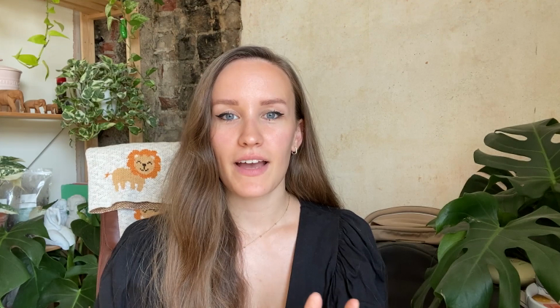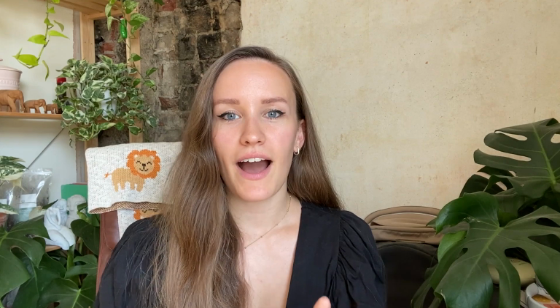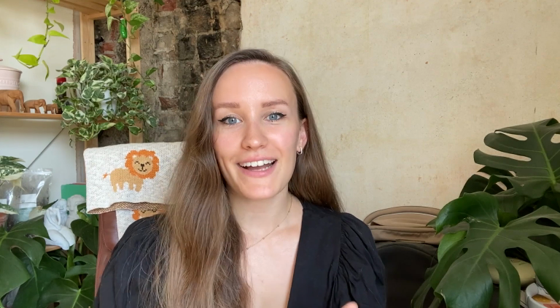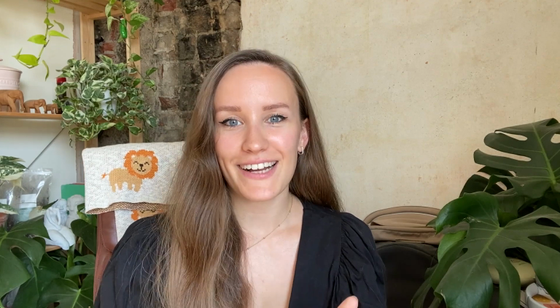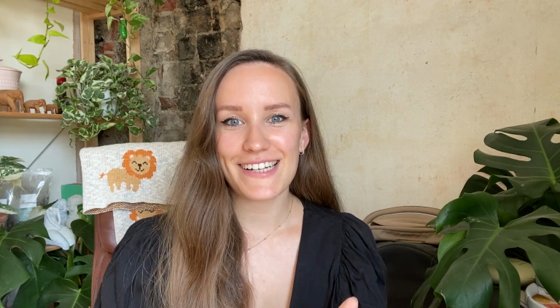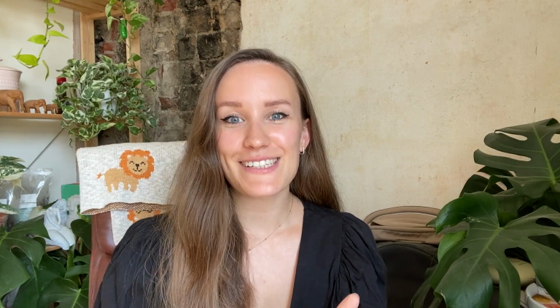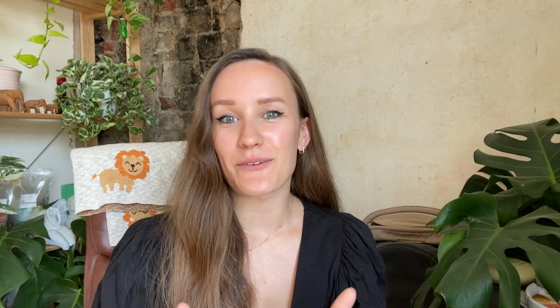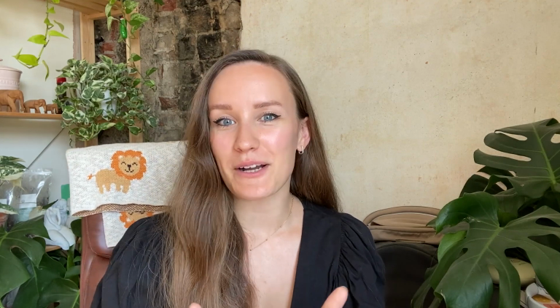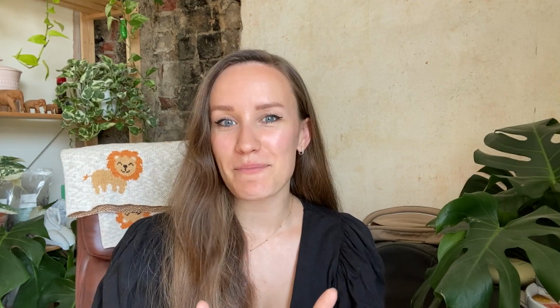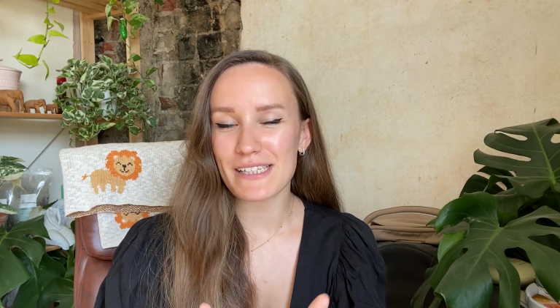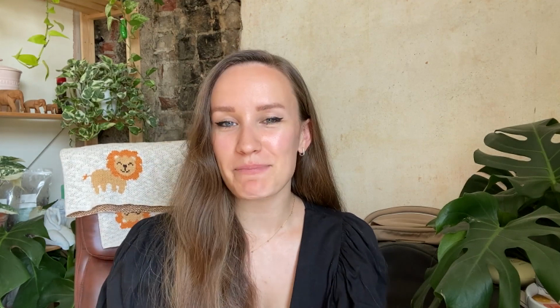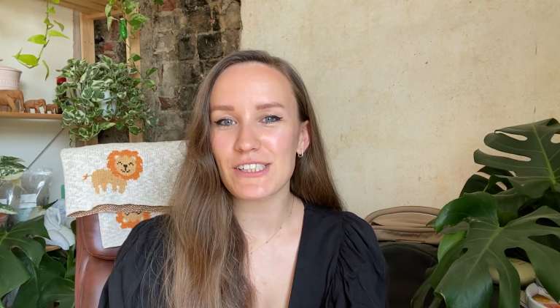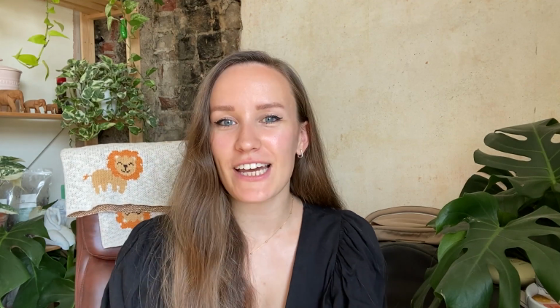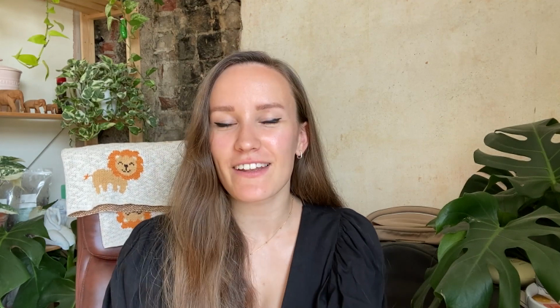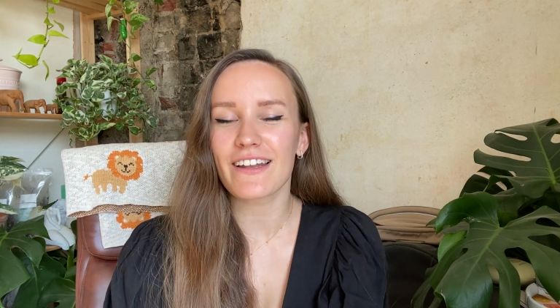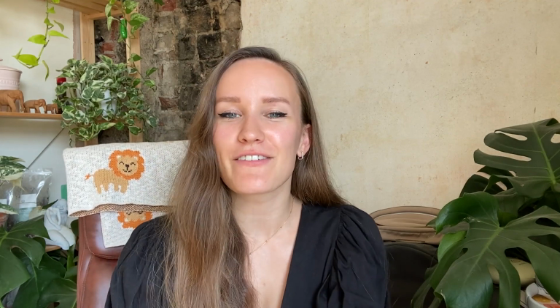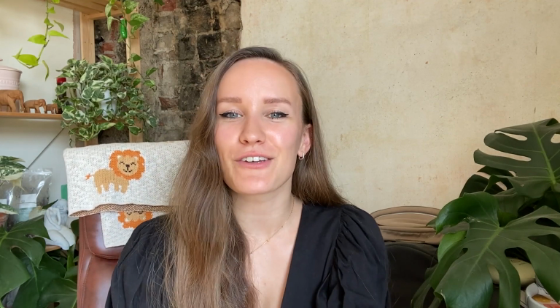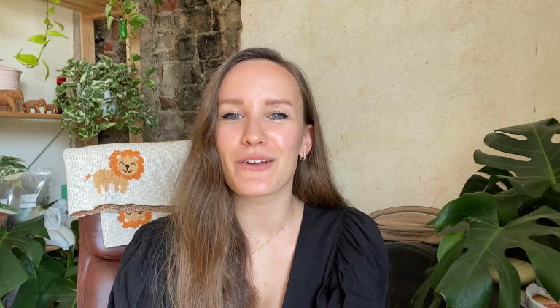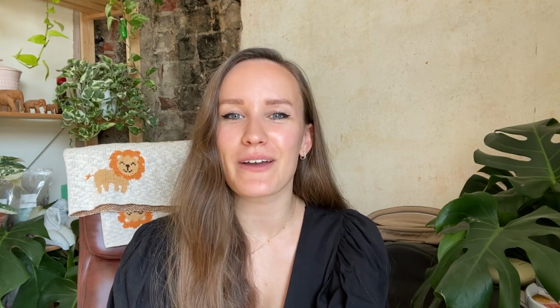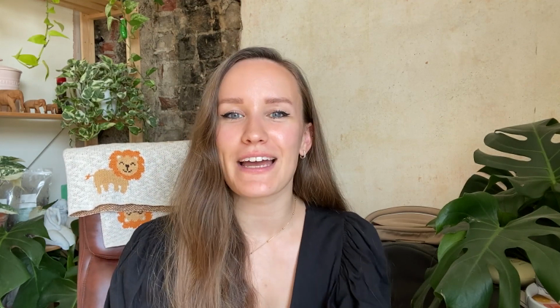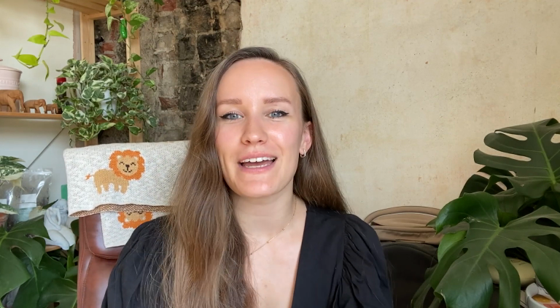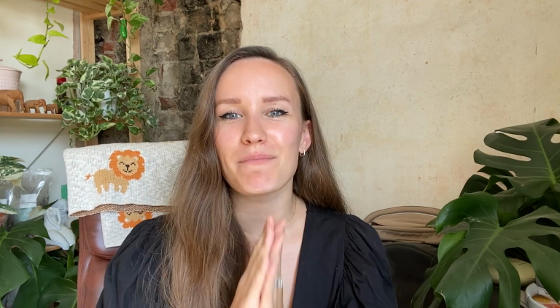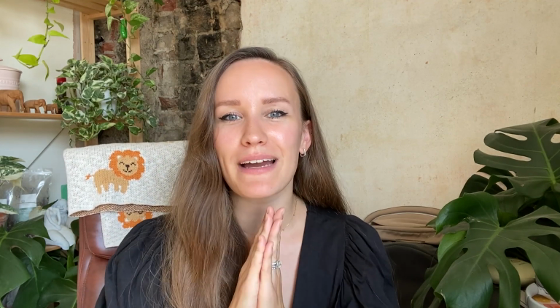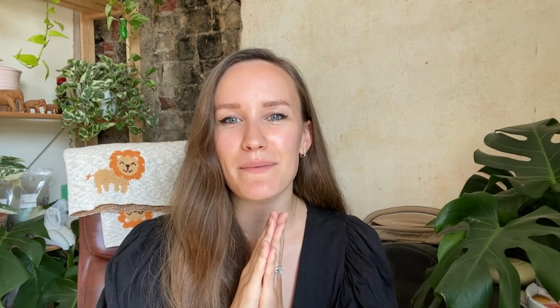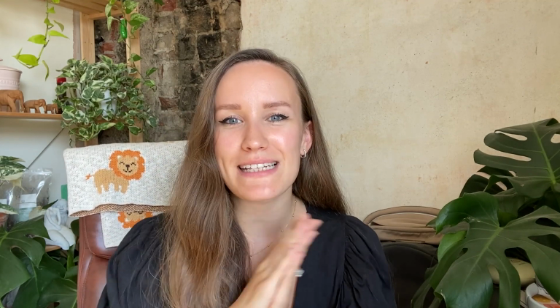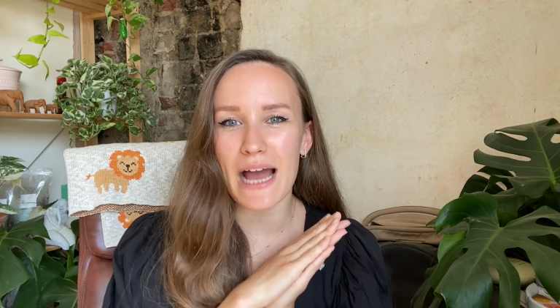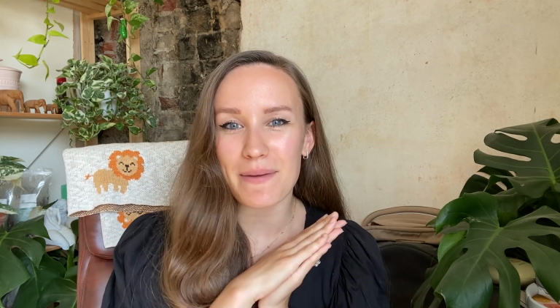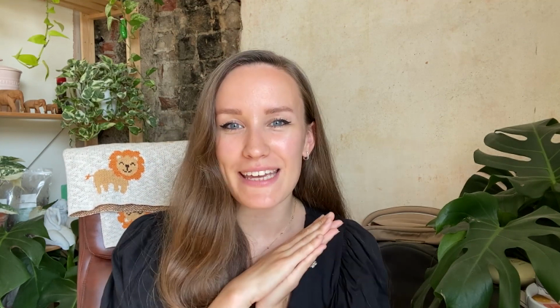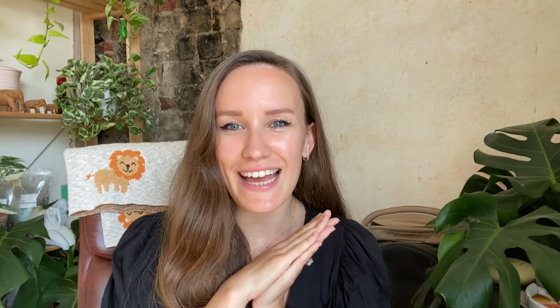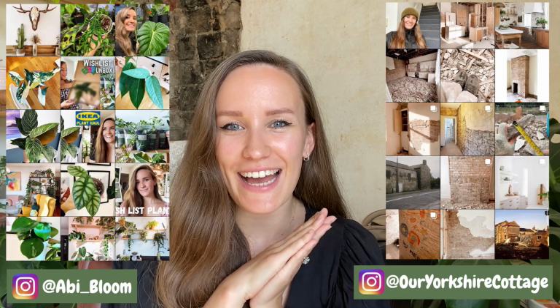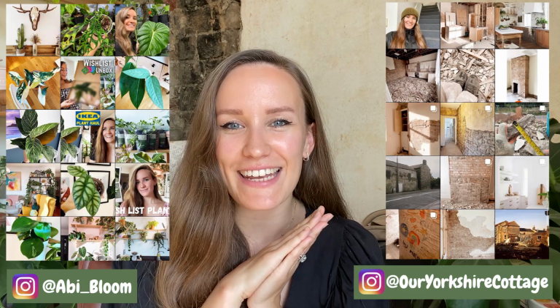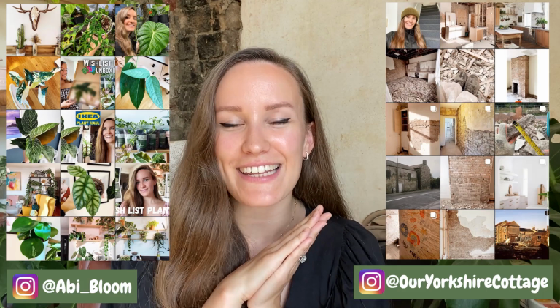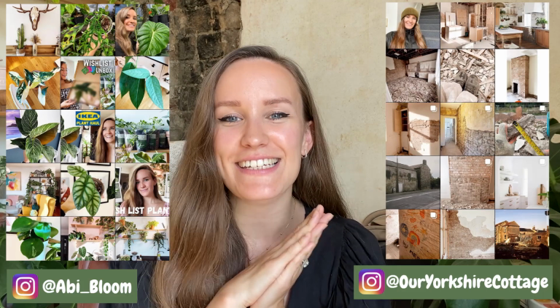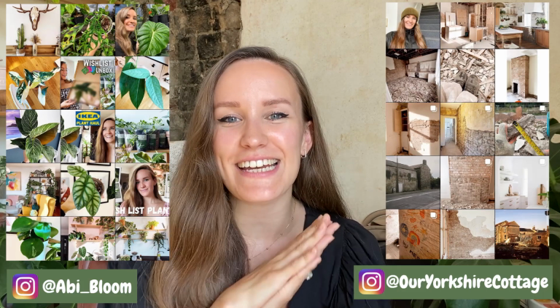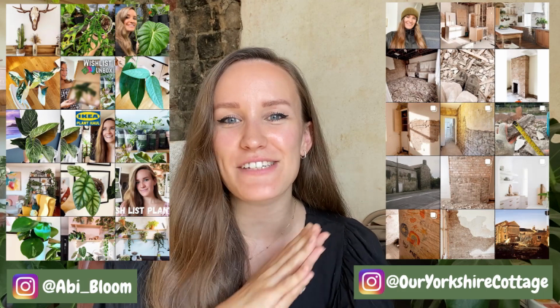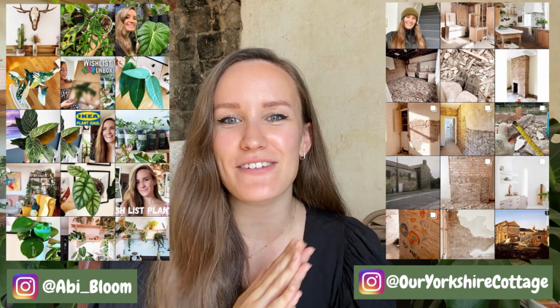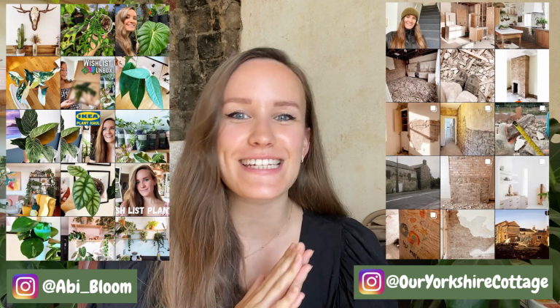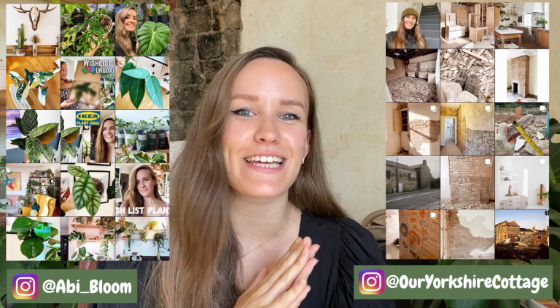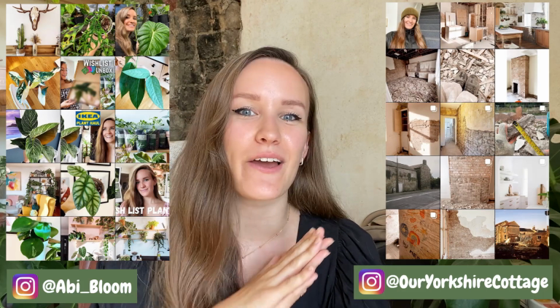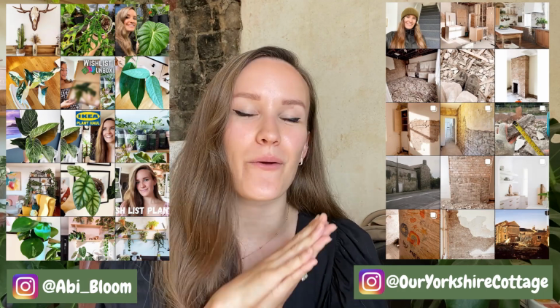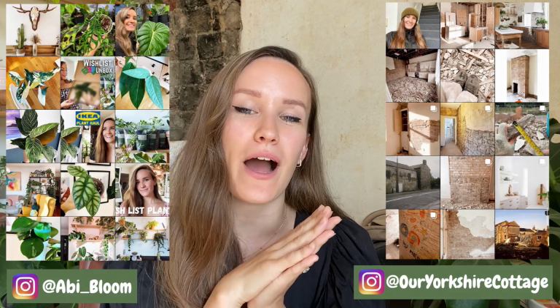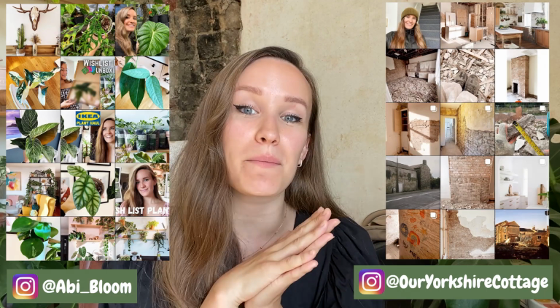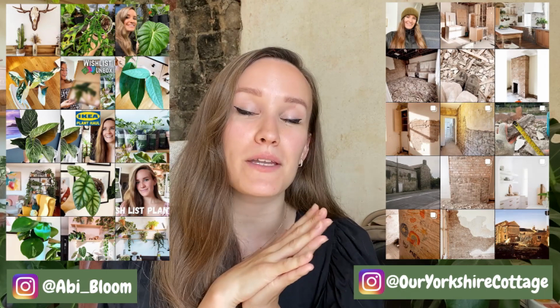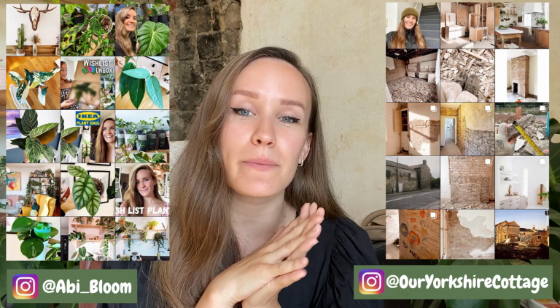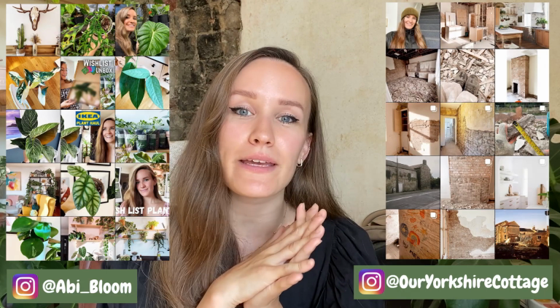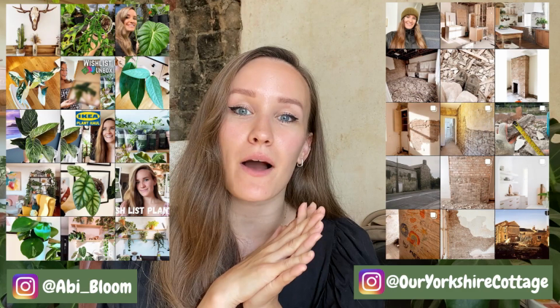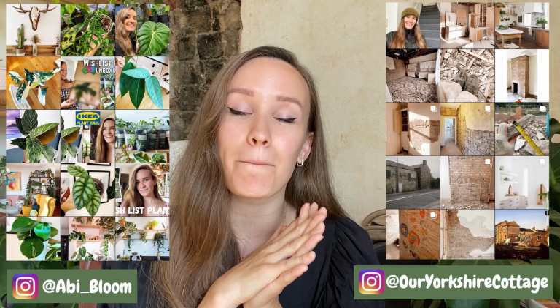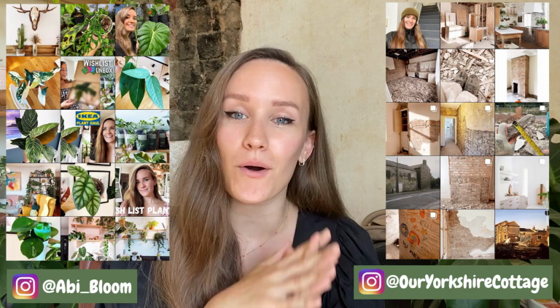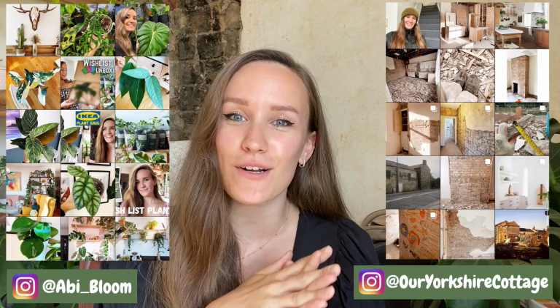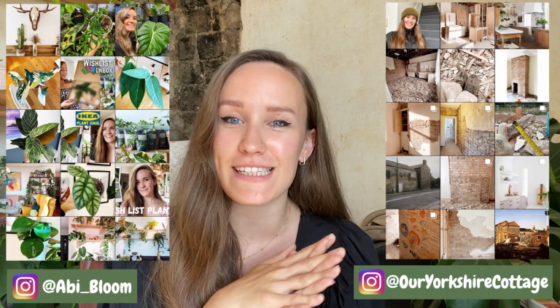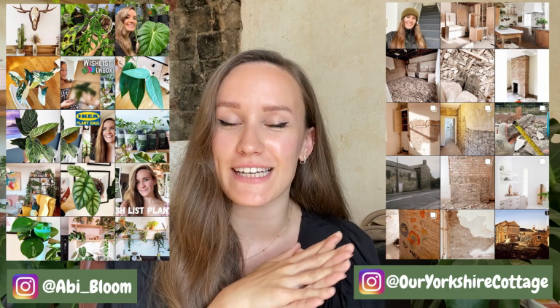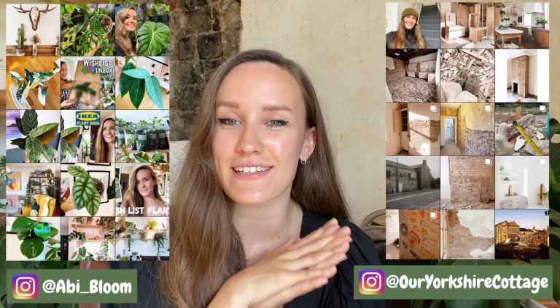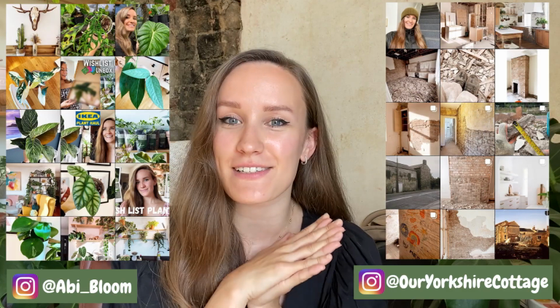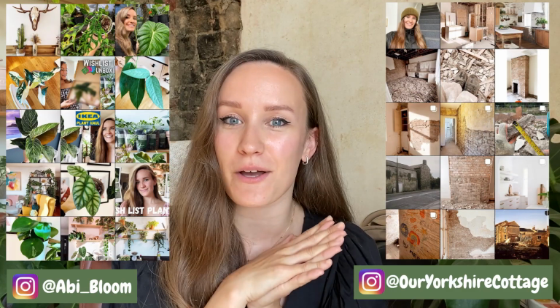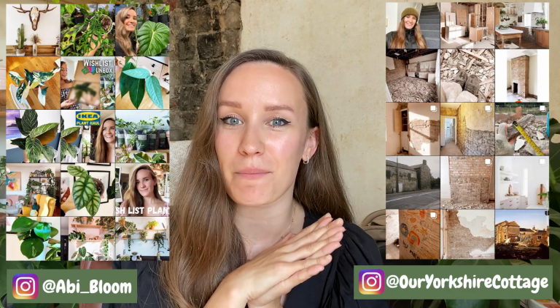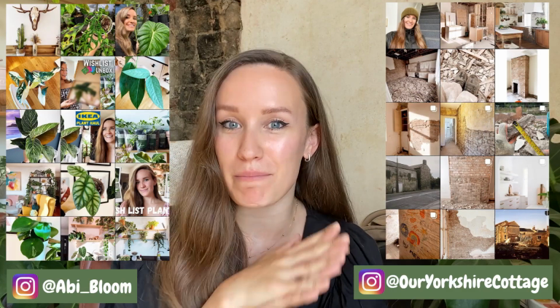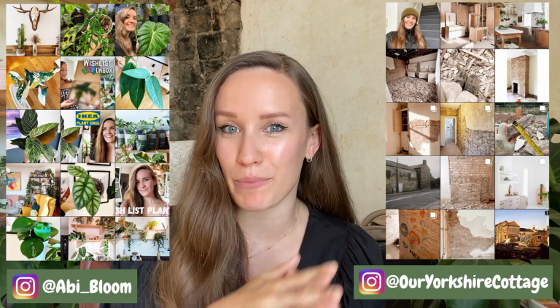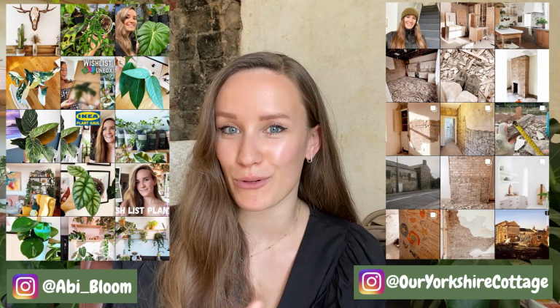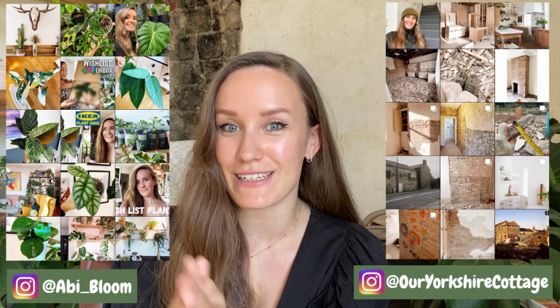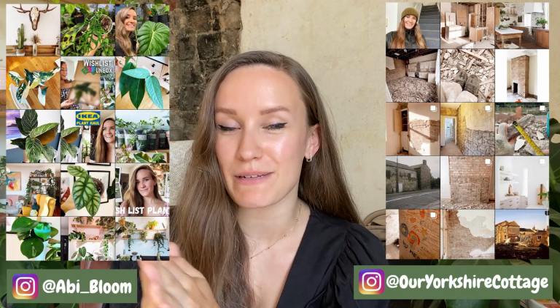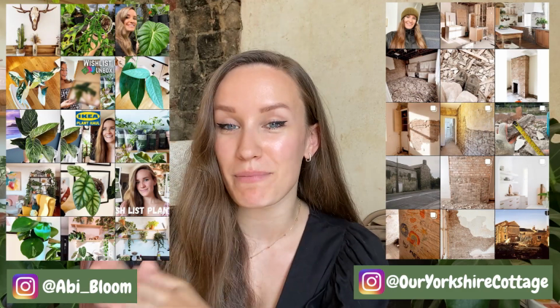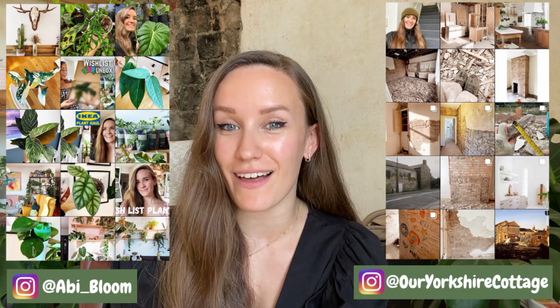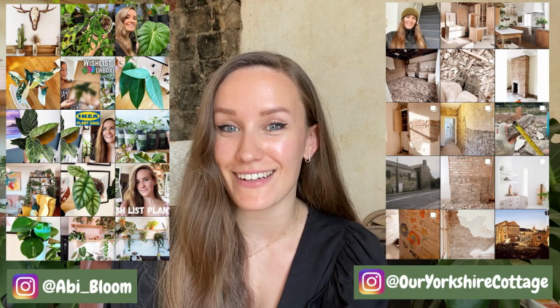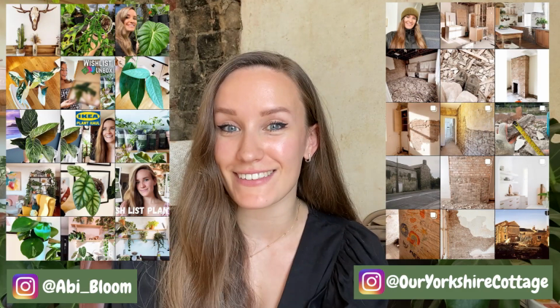Hi guys, welcome back to my channel. If you're new here, my name is Abby and in today's video I'm going to be unboxing some imported plants.